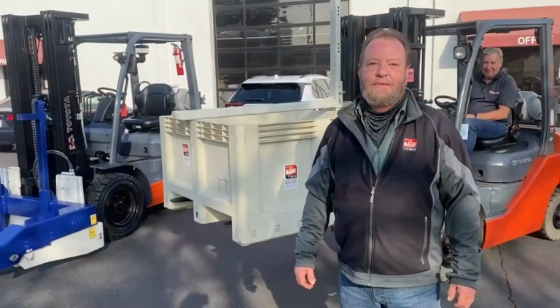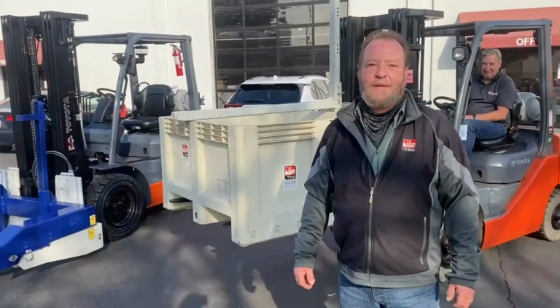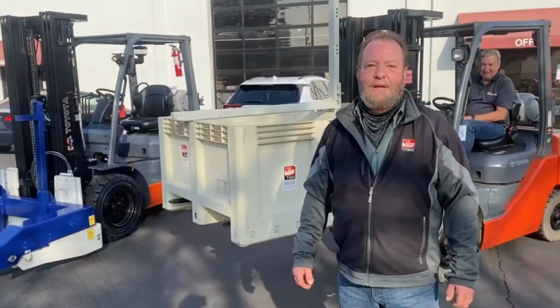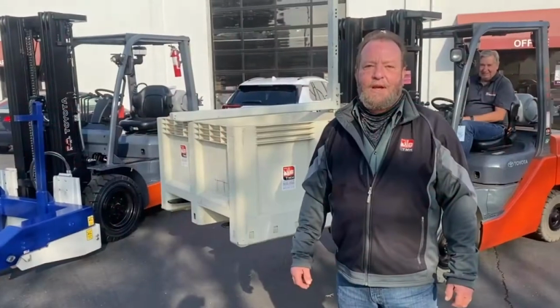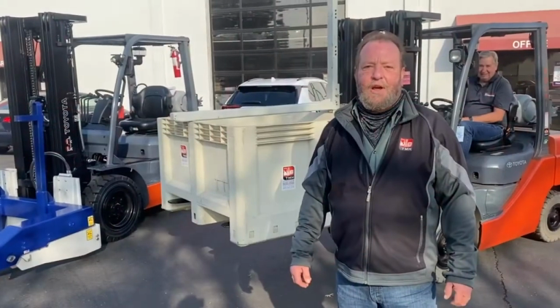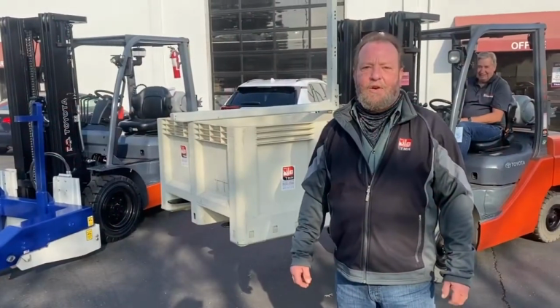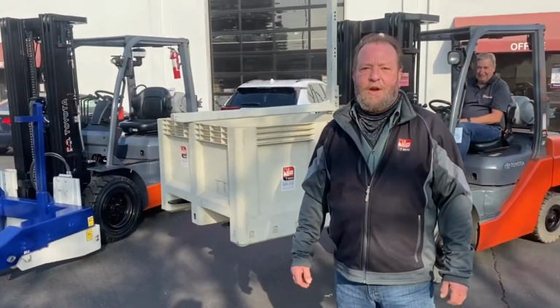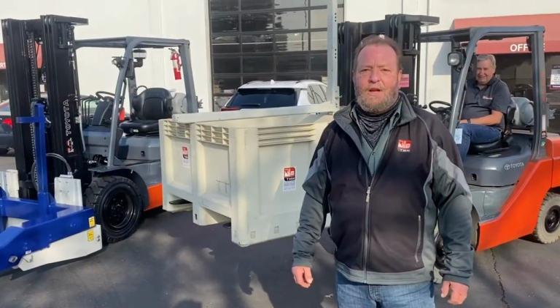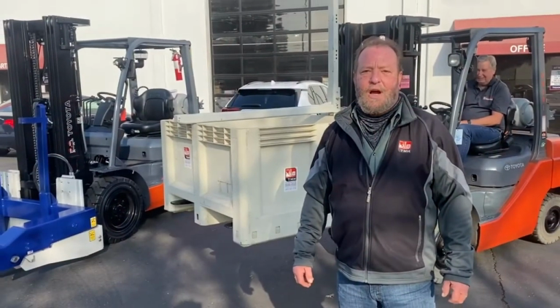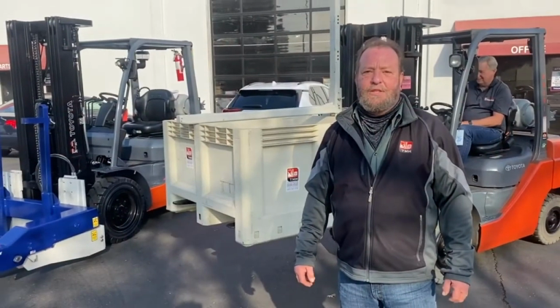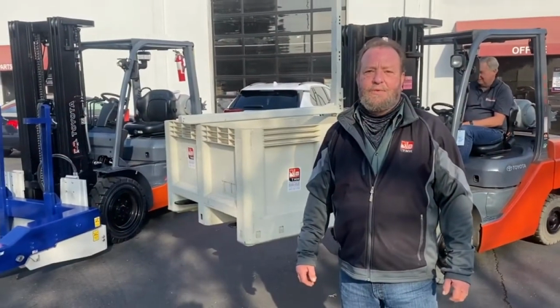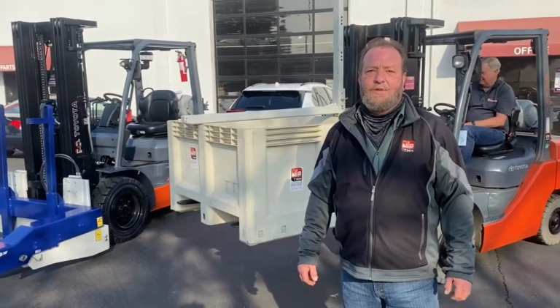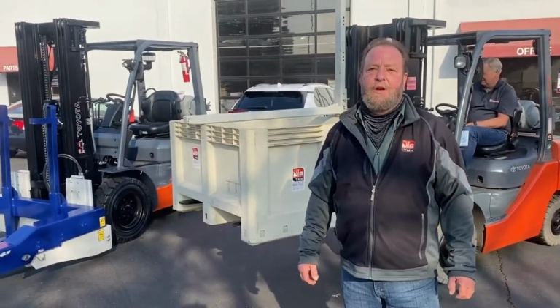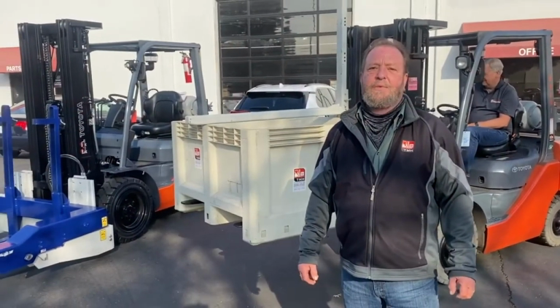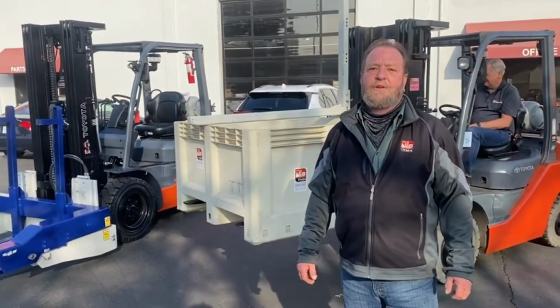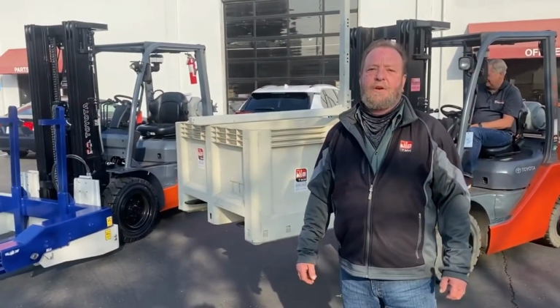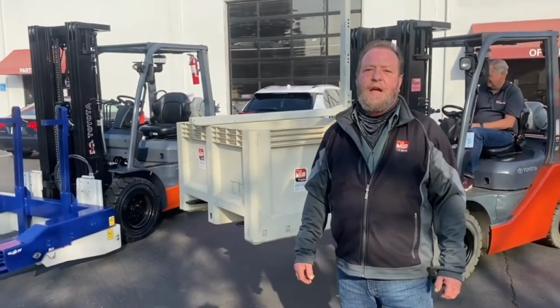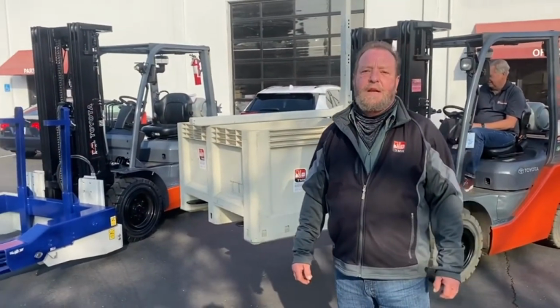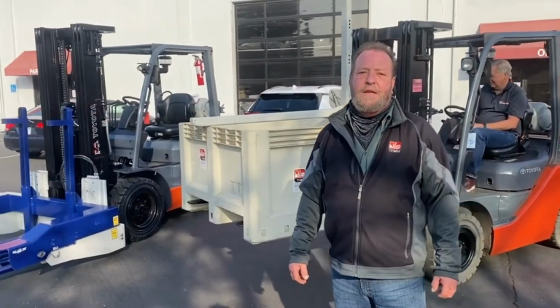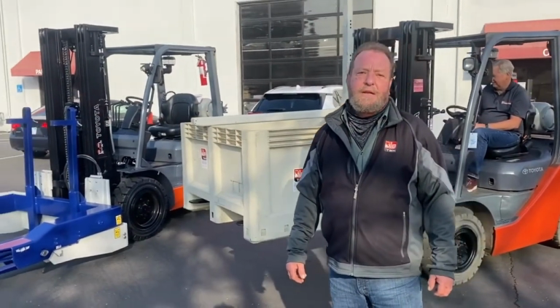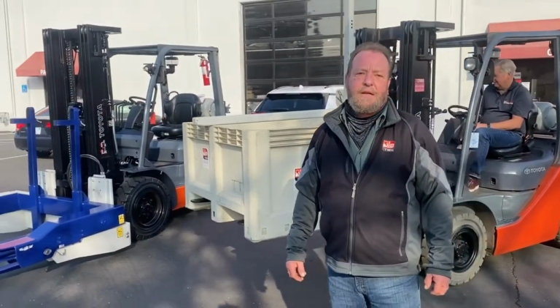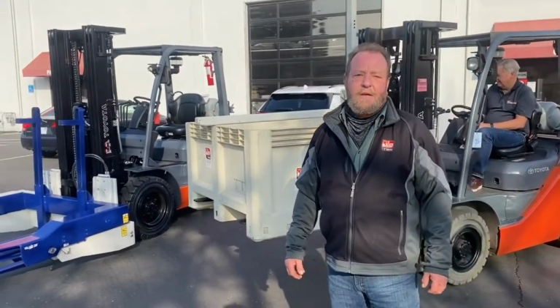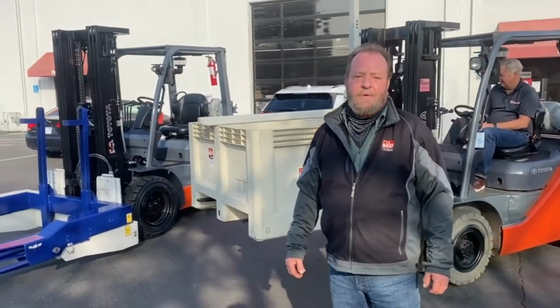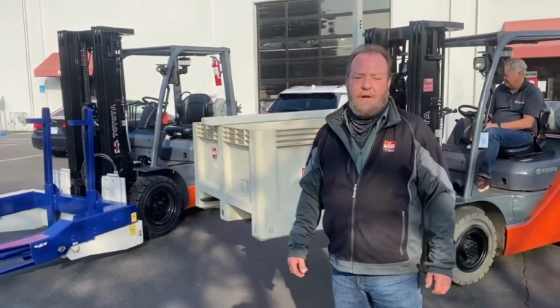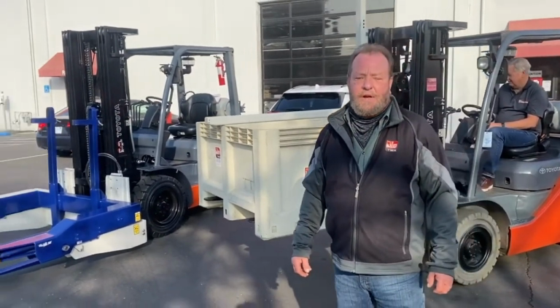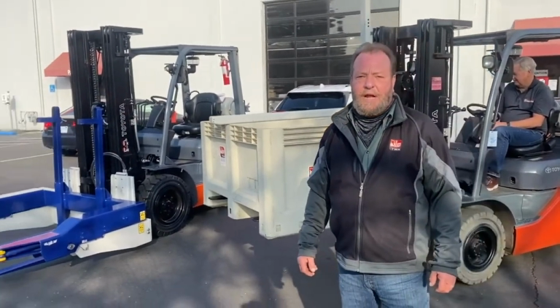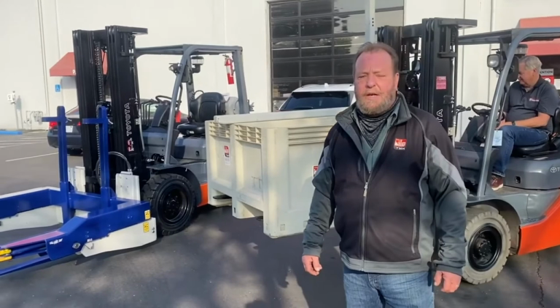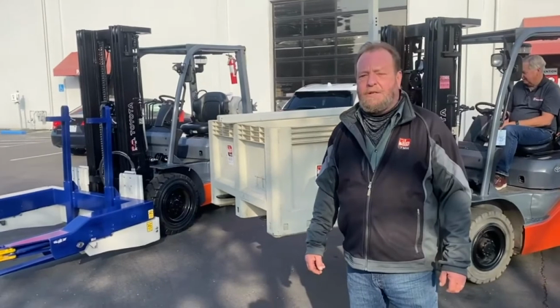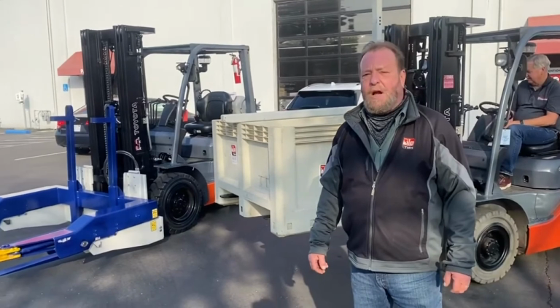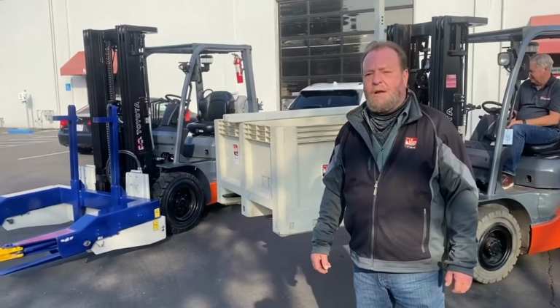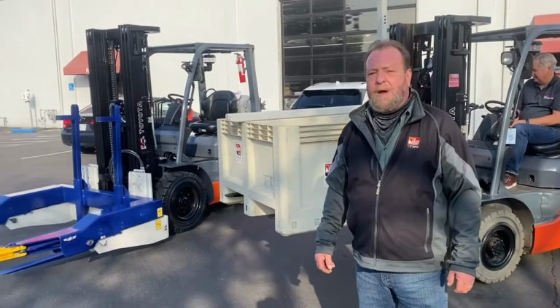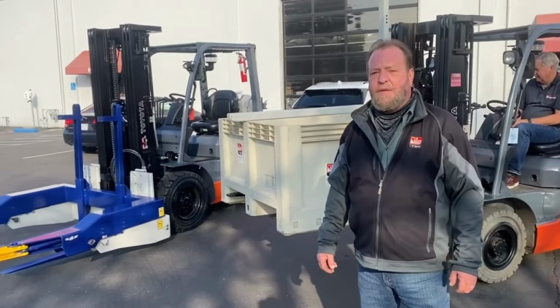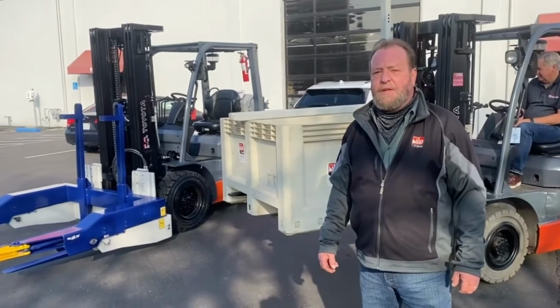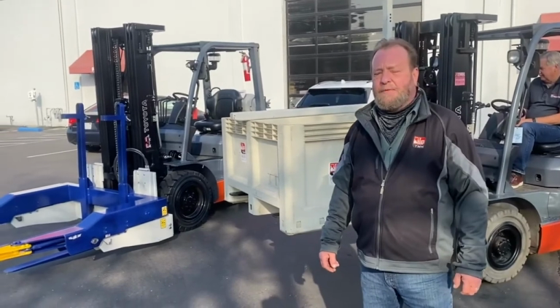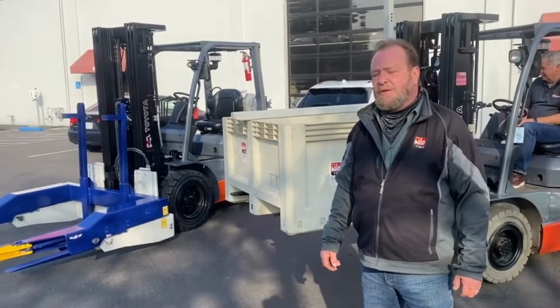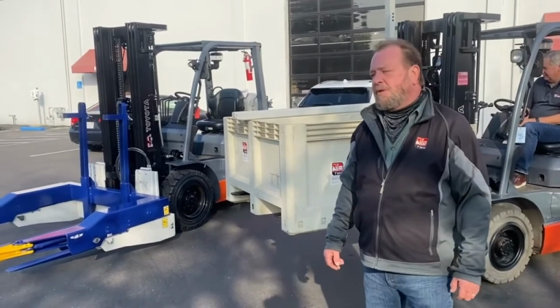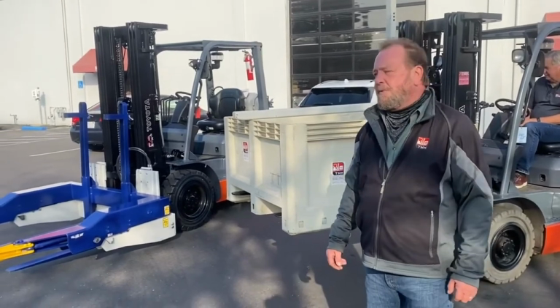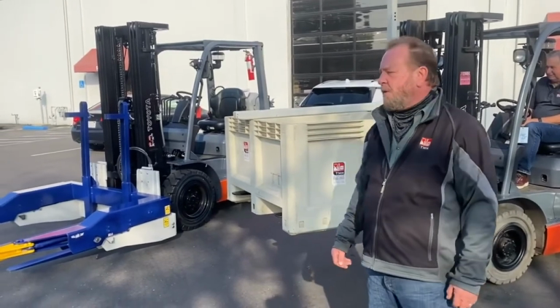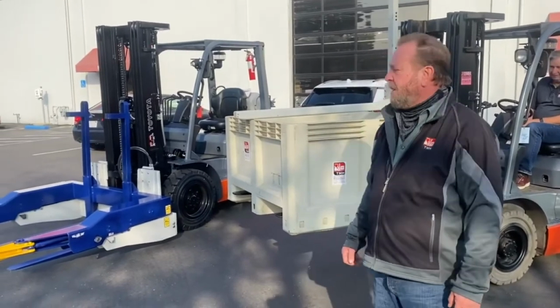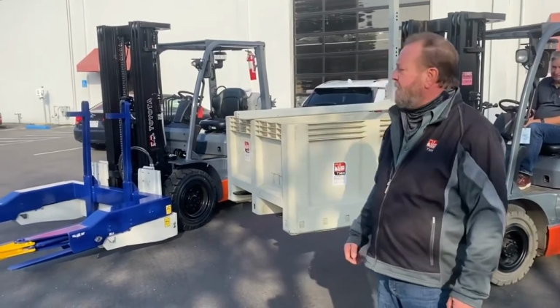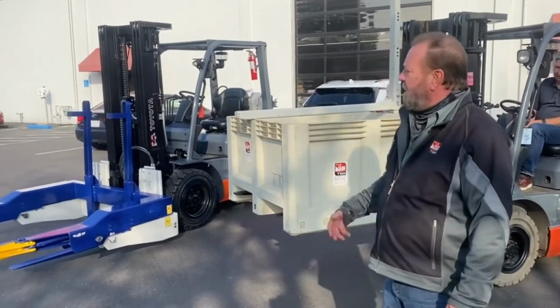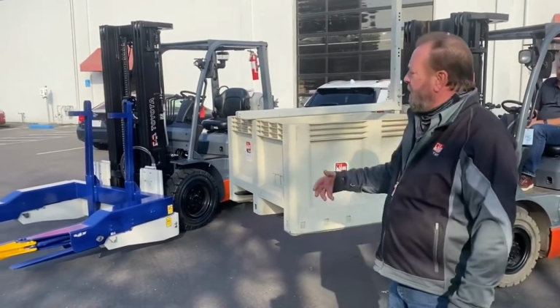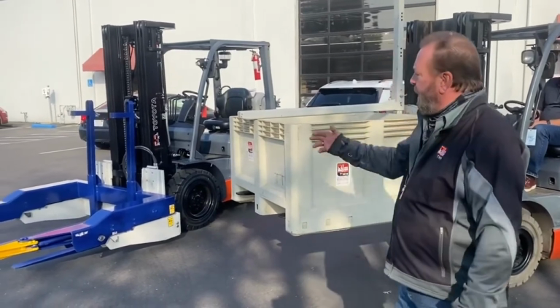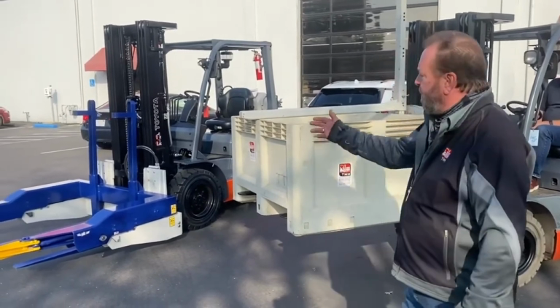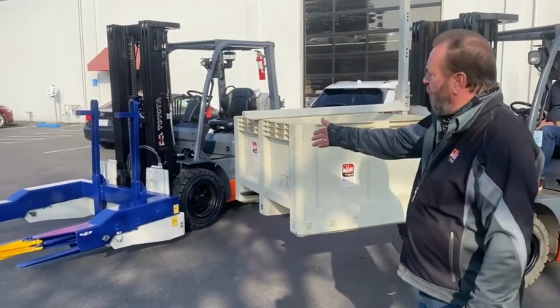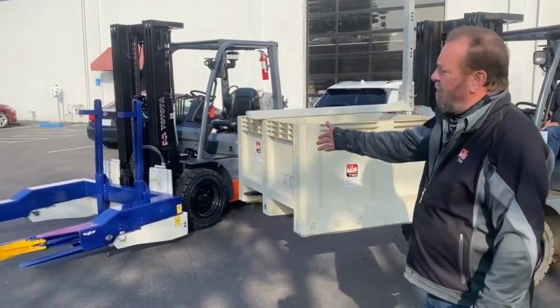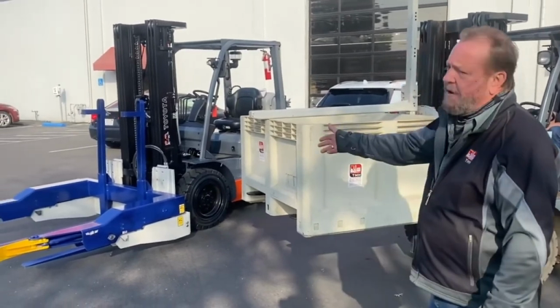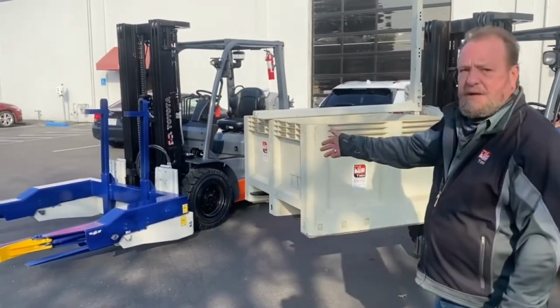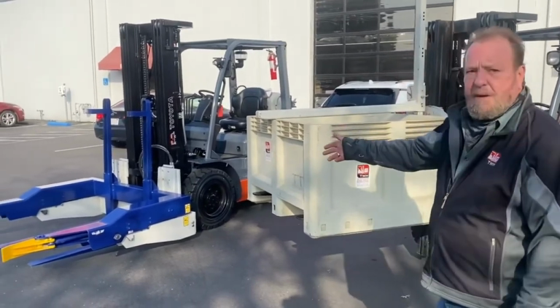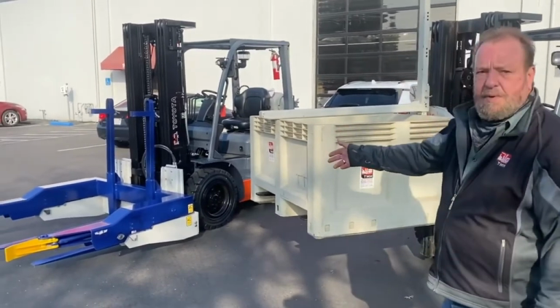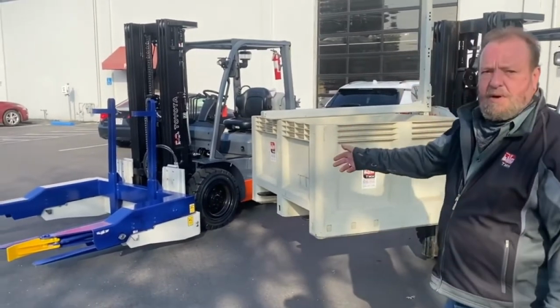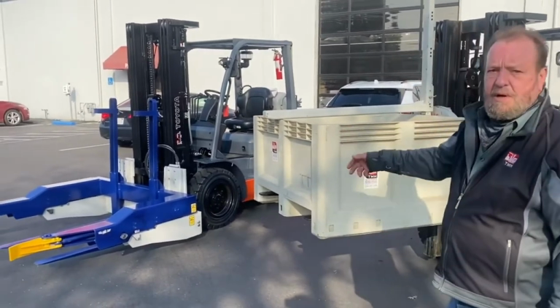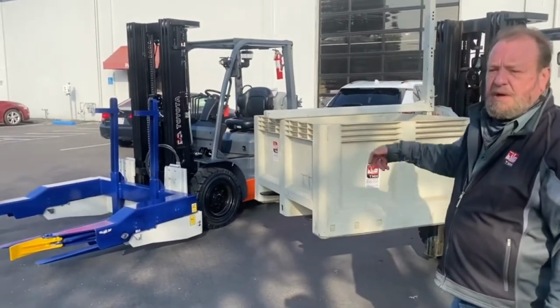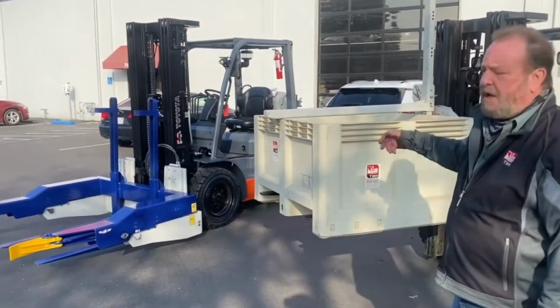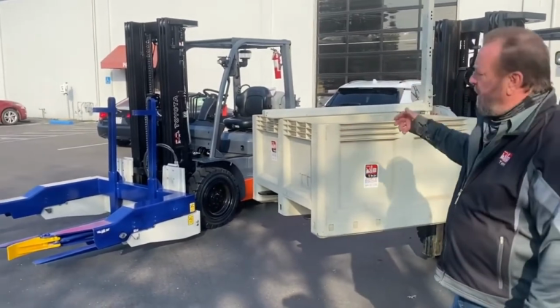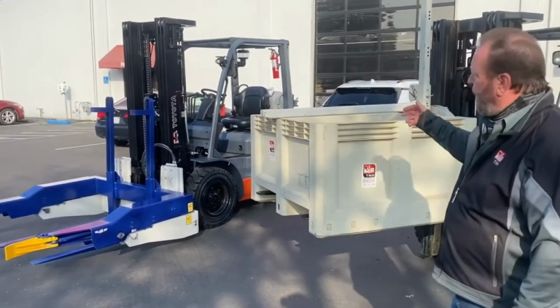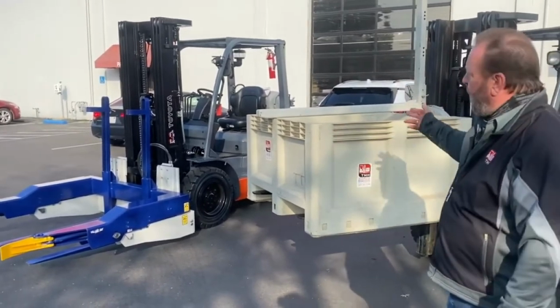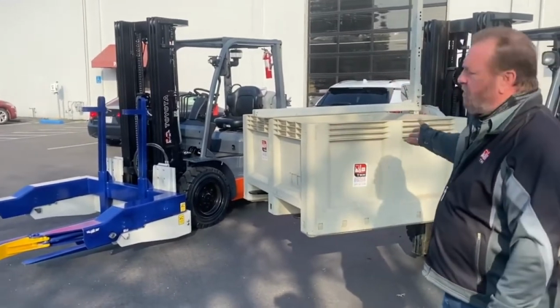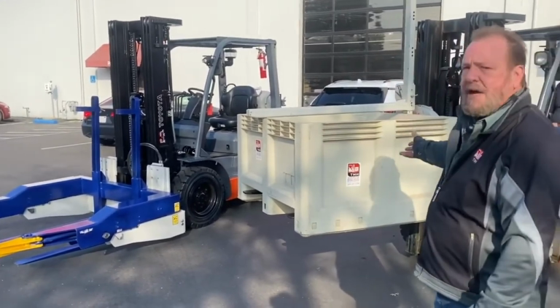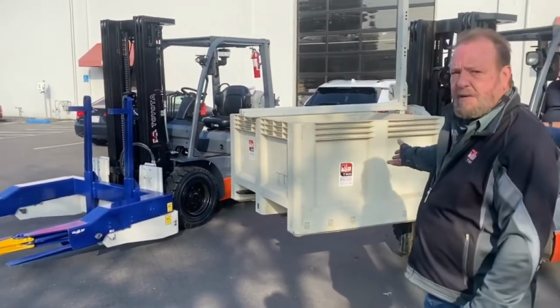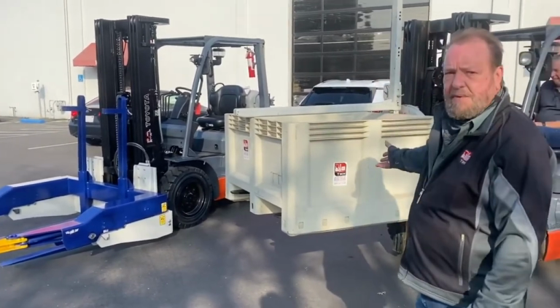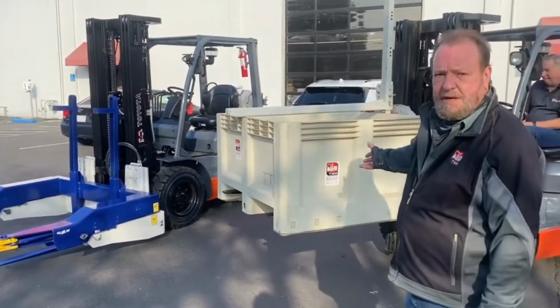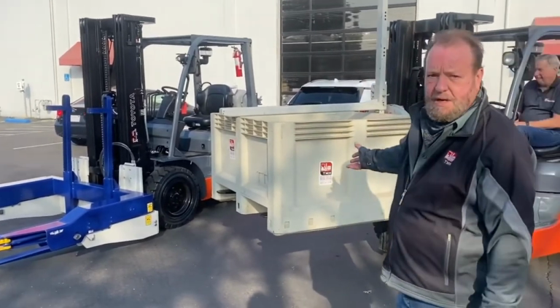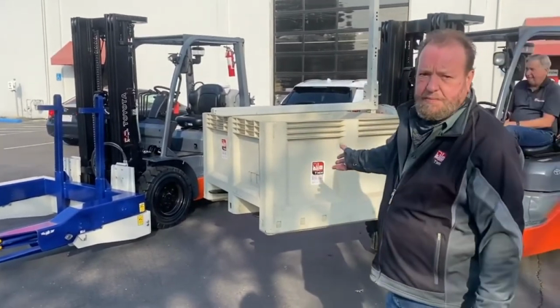Hello, Greg Costa with Toyota Material Handling. We're here today to talk about the differences between a forward bin dumper and a rotating bin dumper.